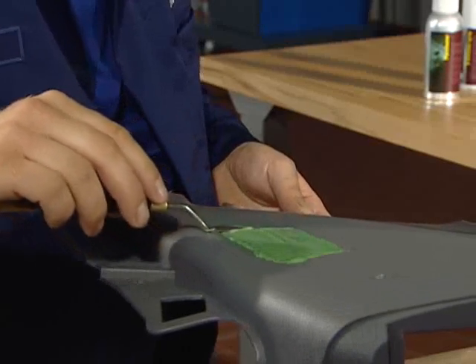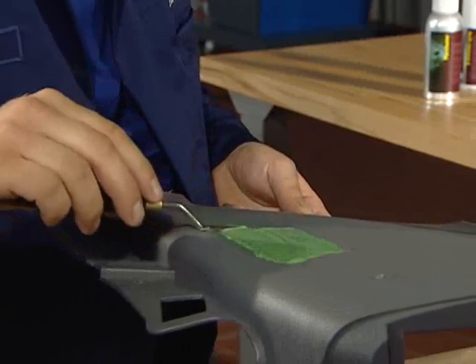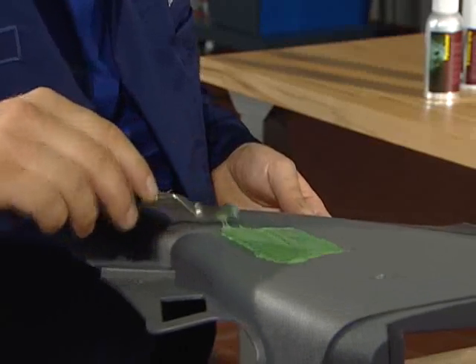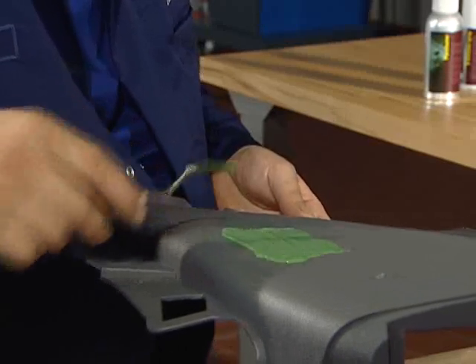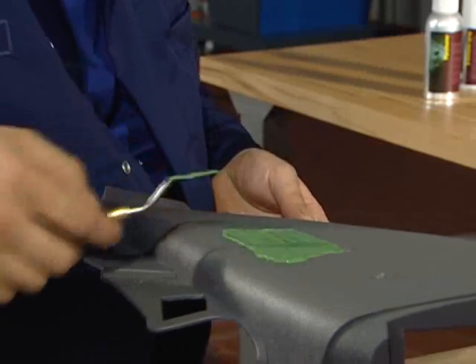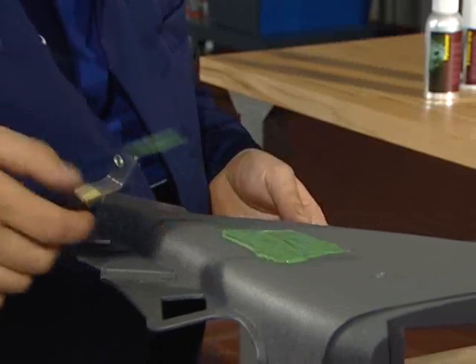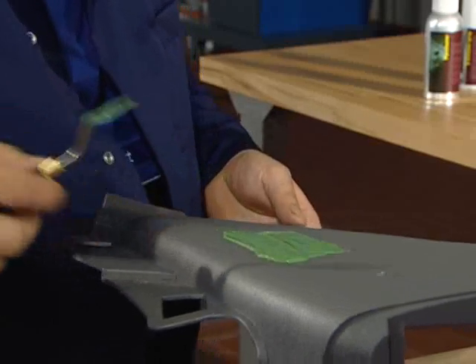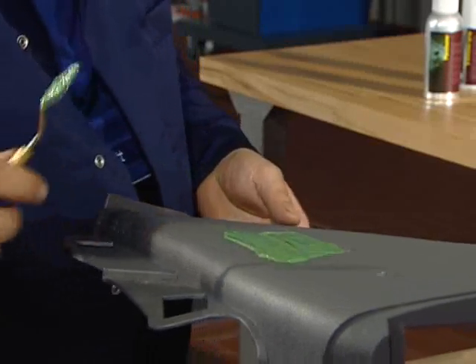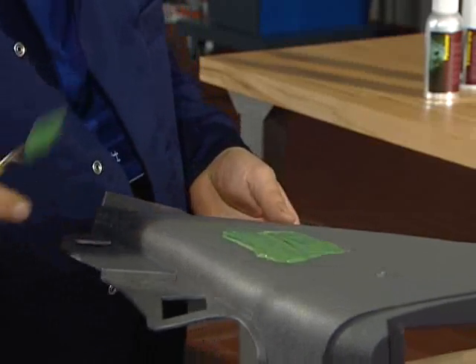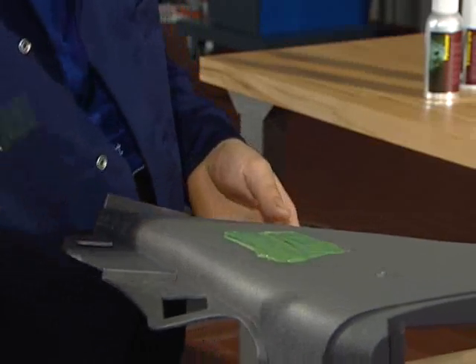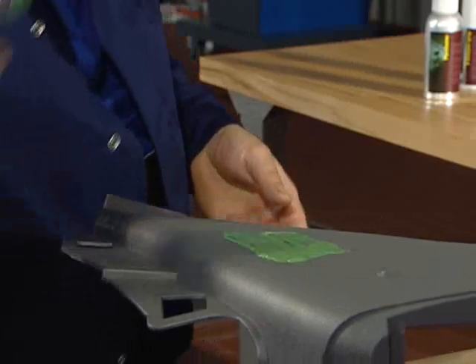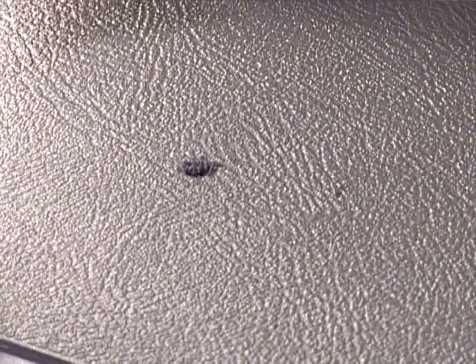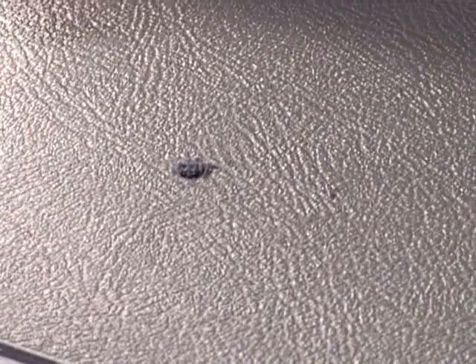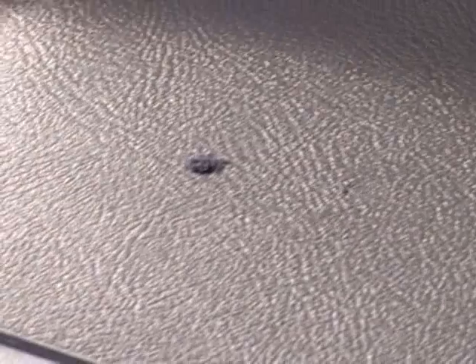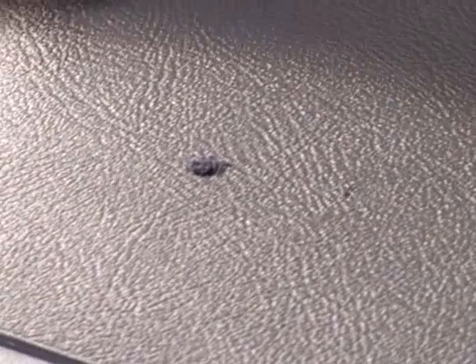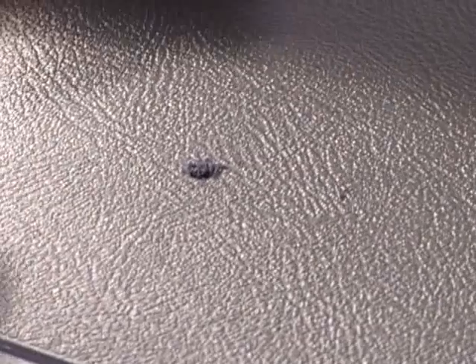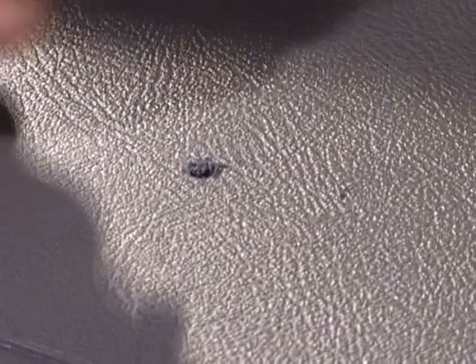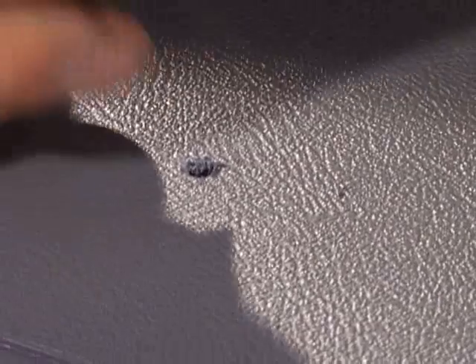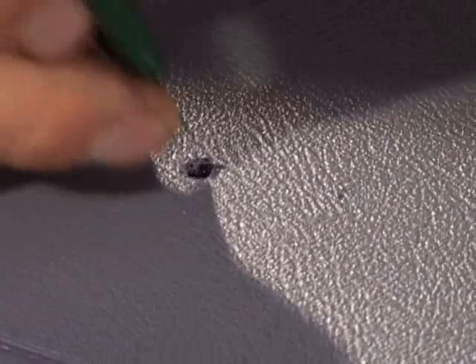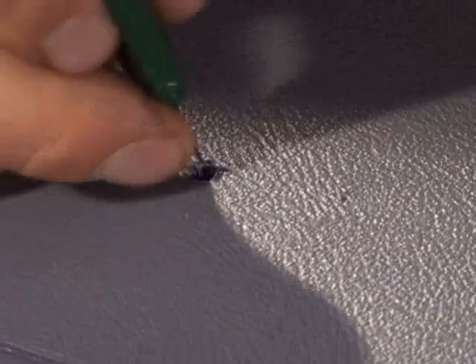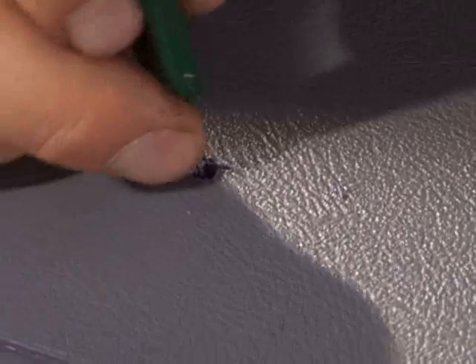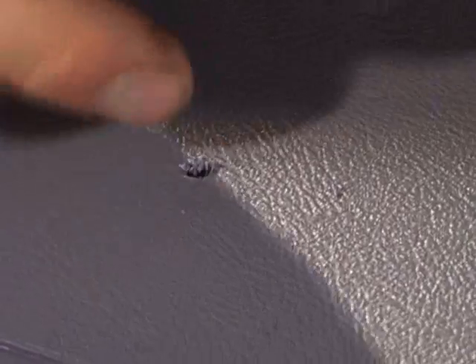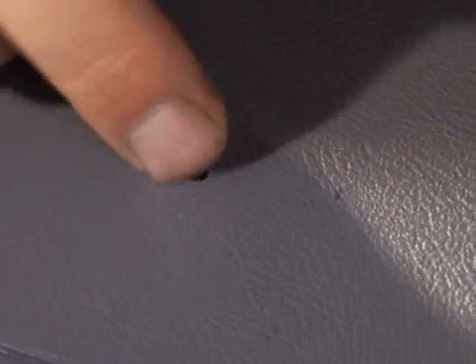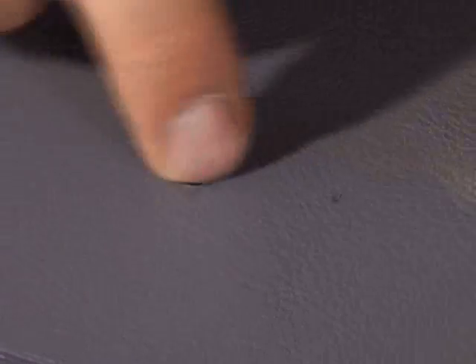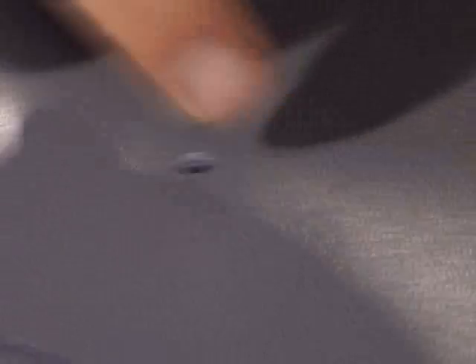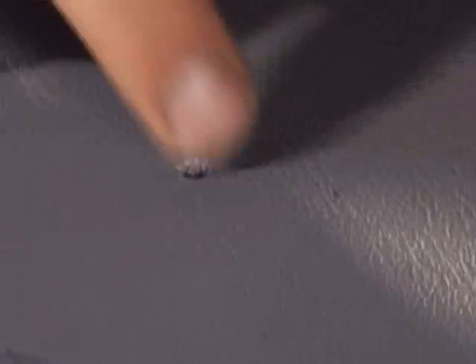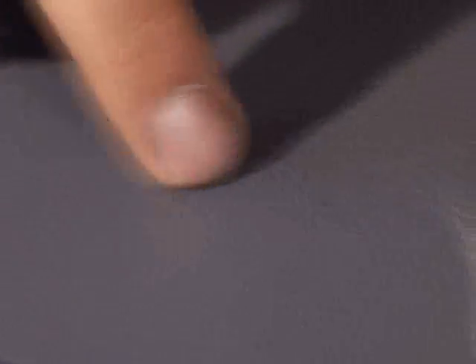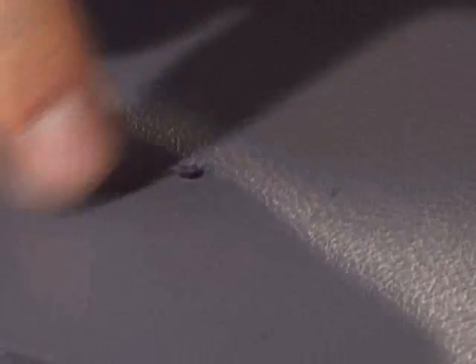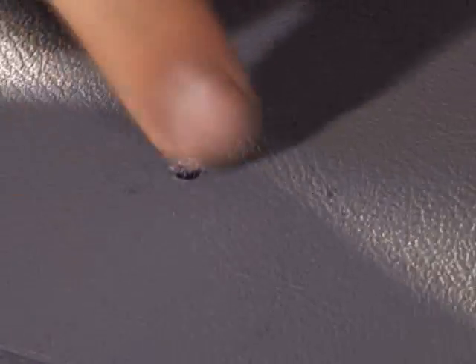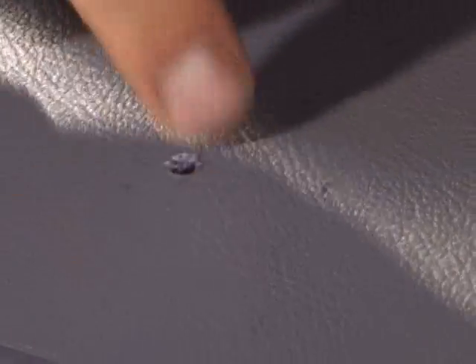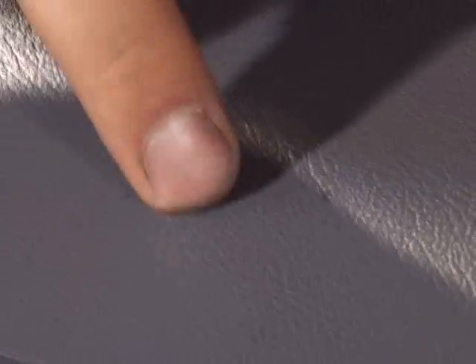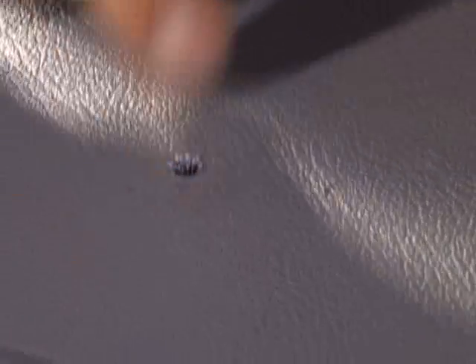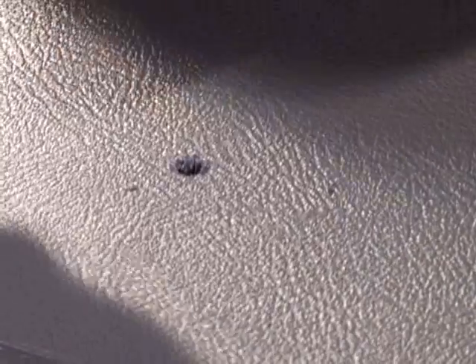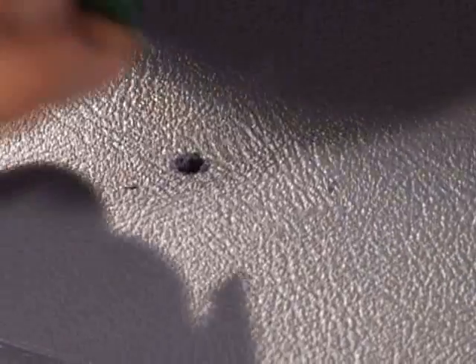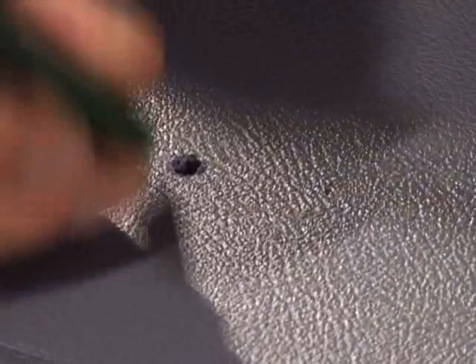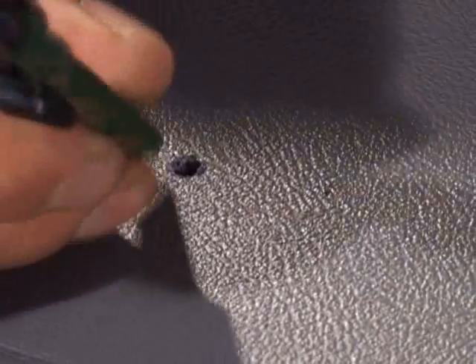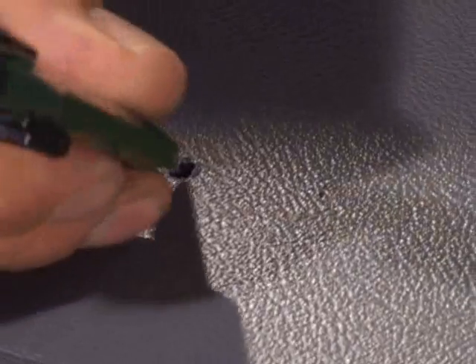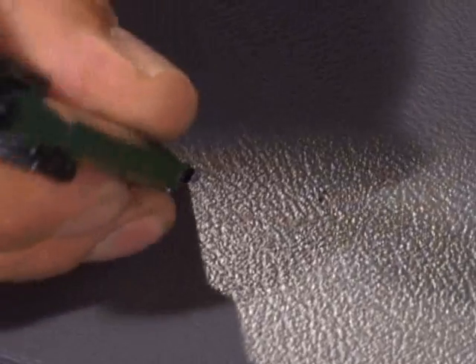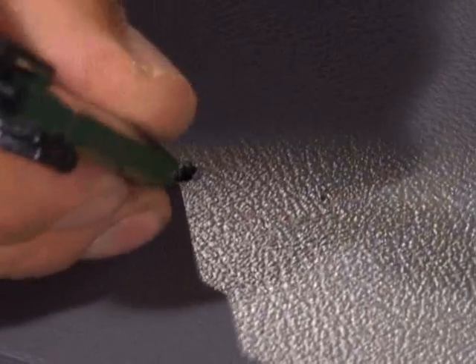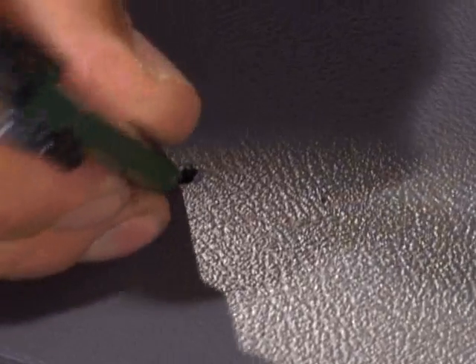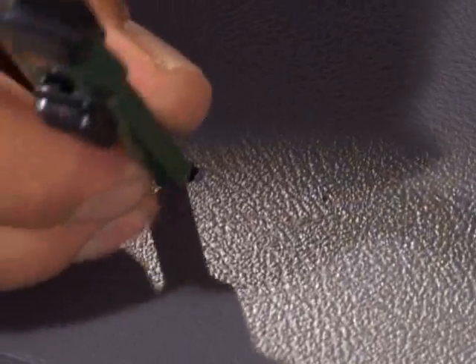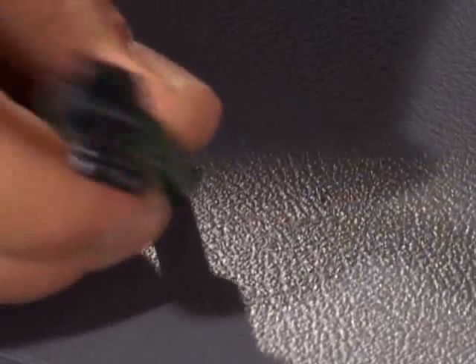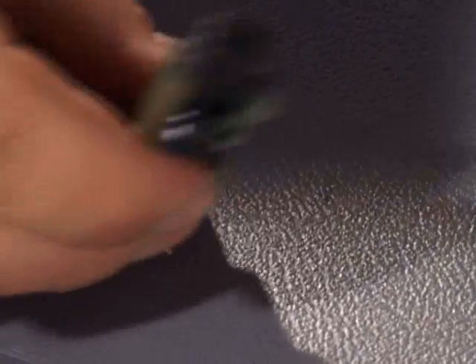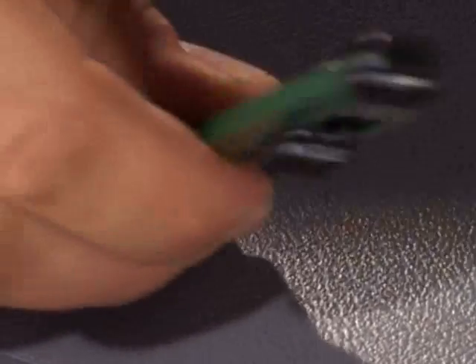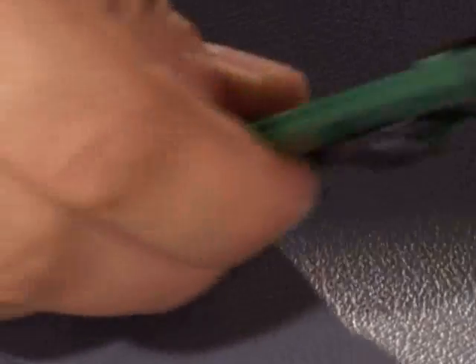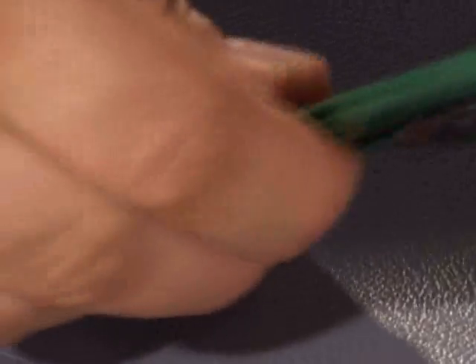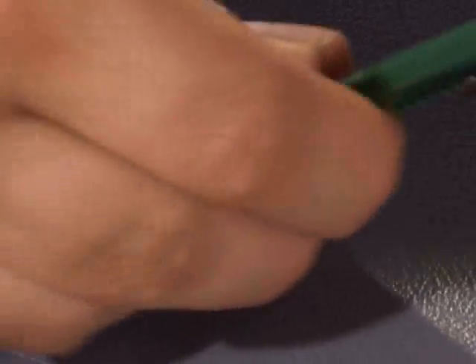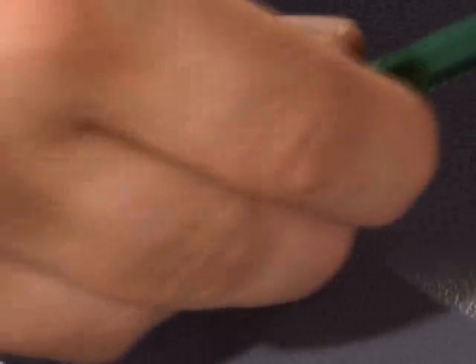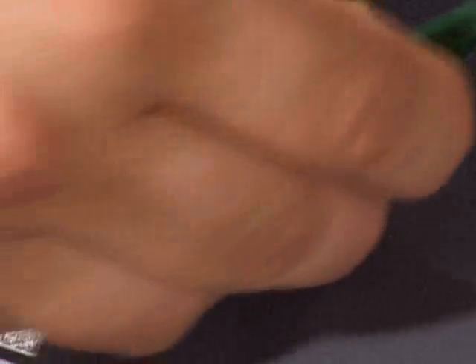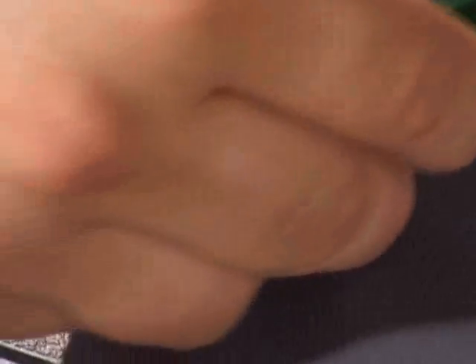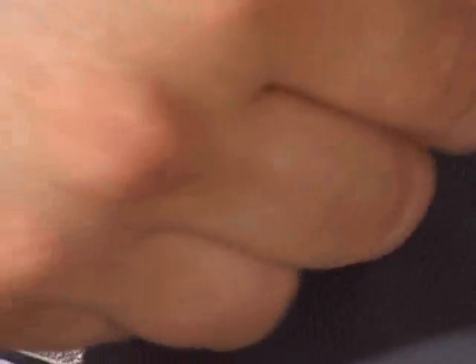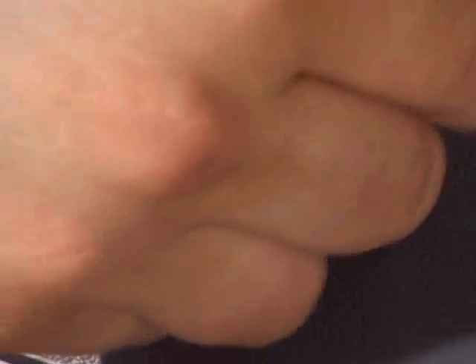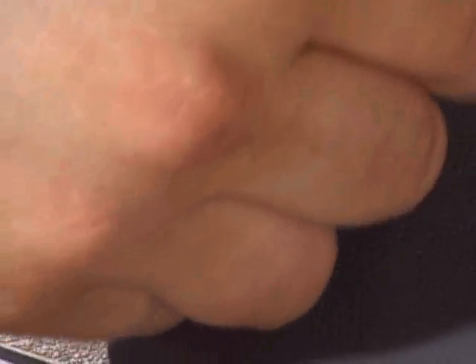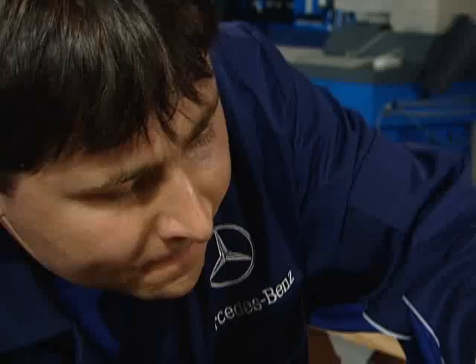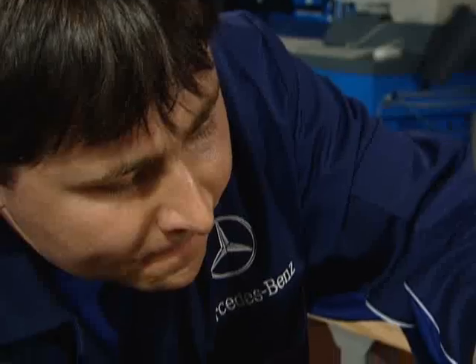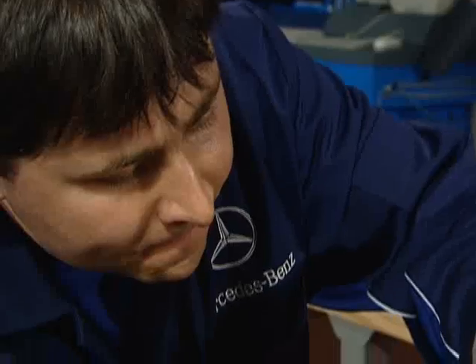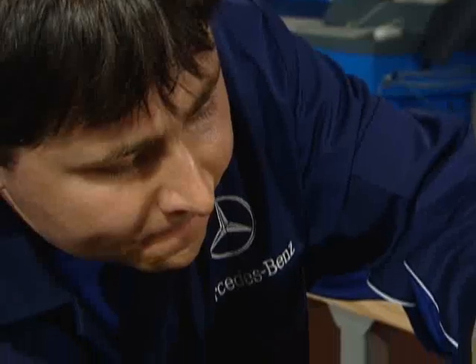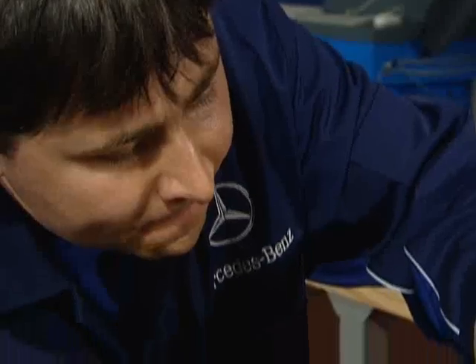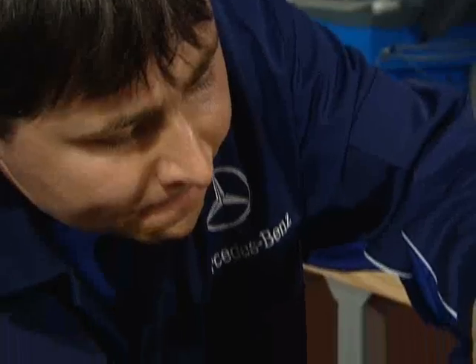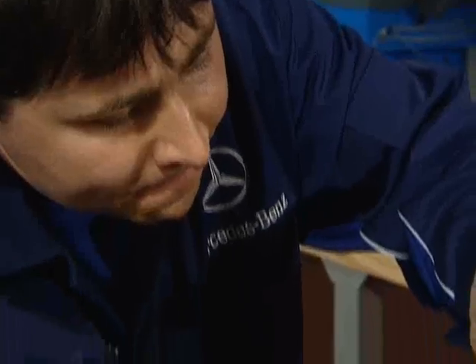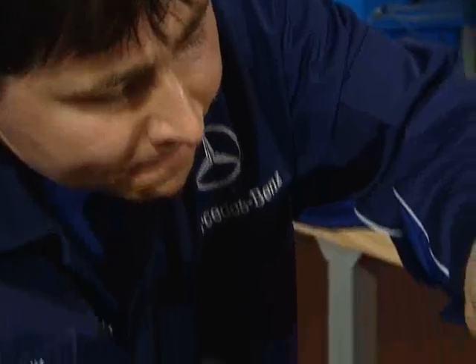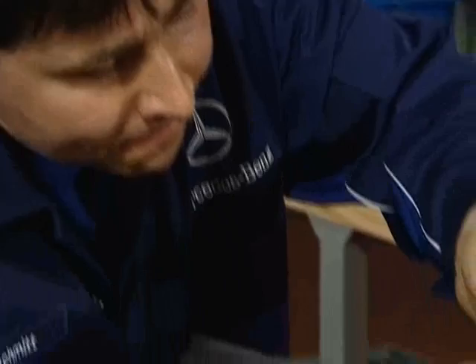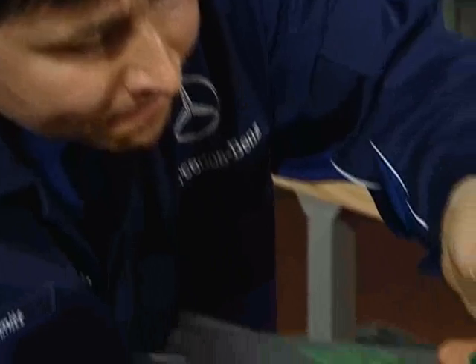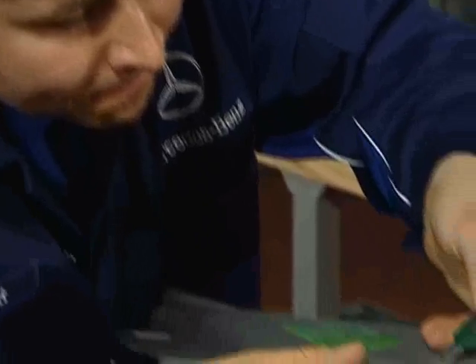While the molding compound is drying, there is time to trim the damage to the plastic with the knife. Remove chips and roughness.